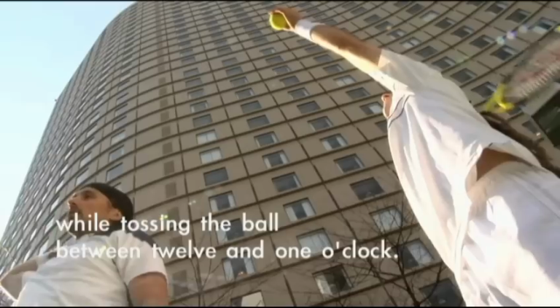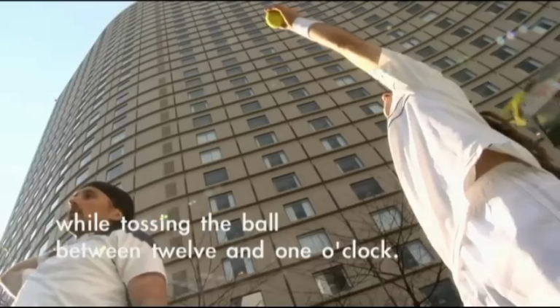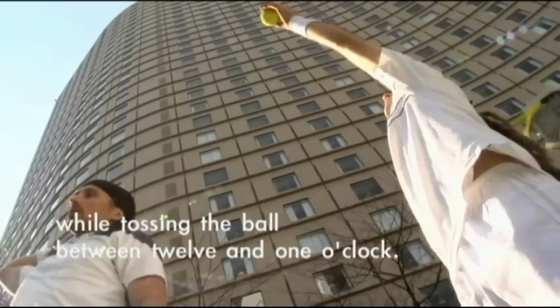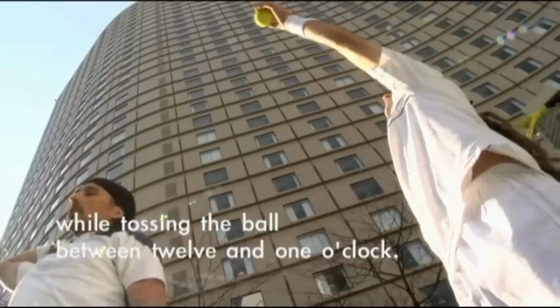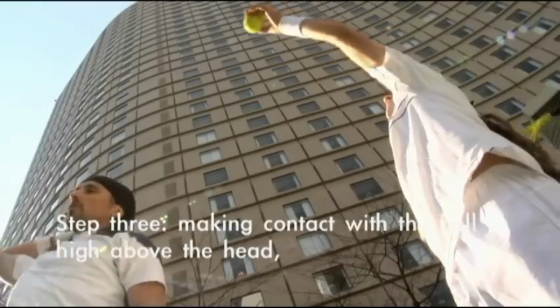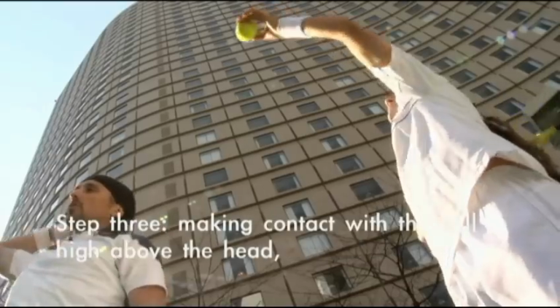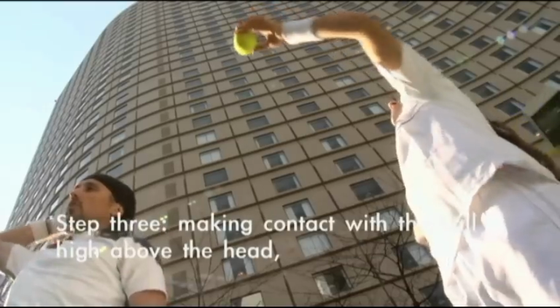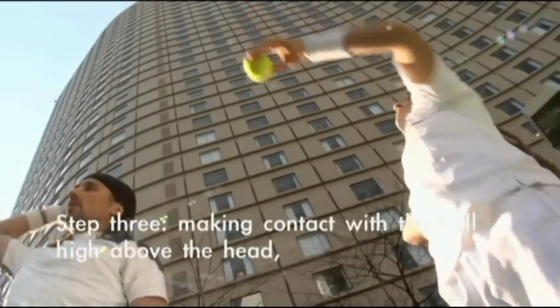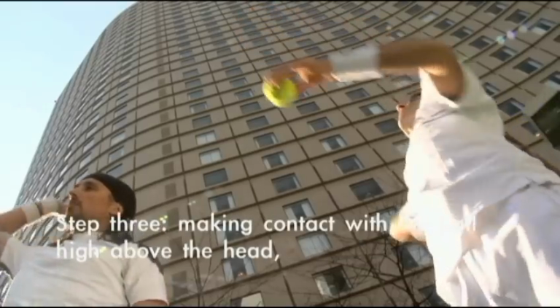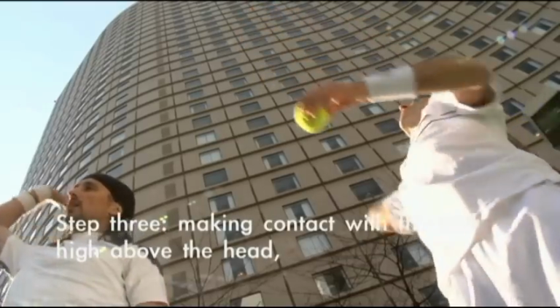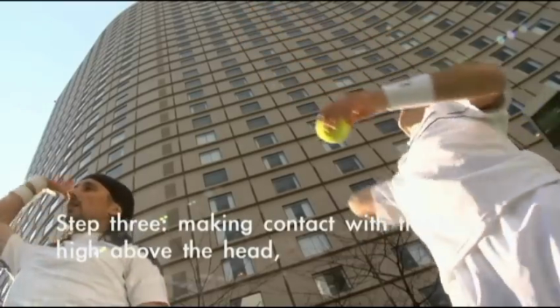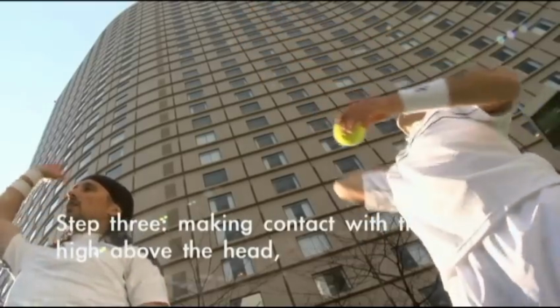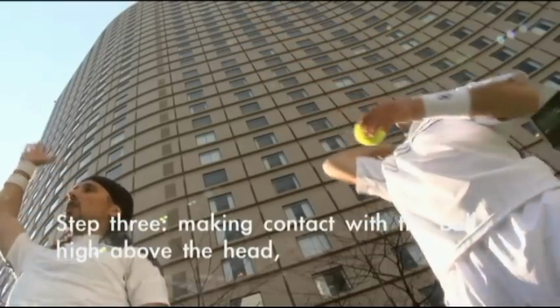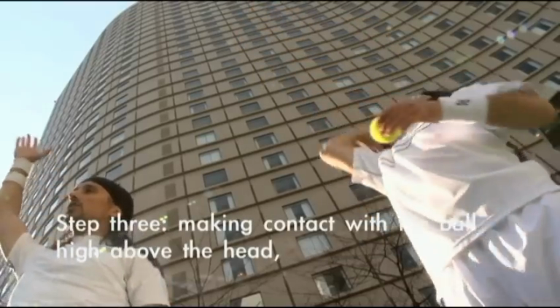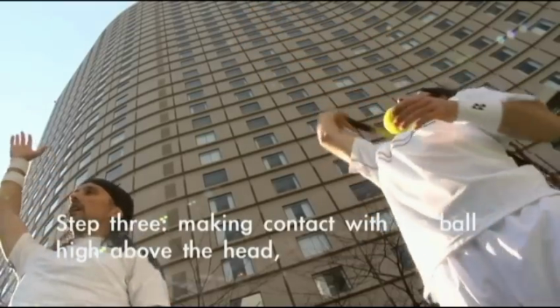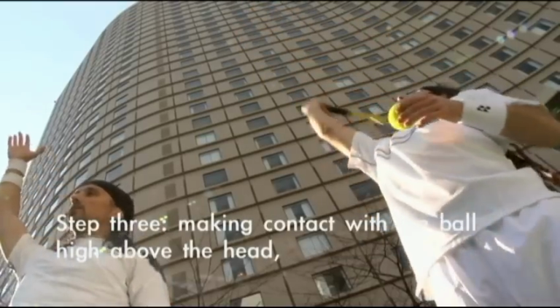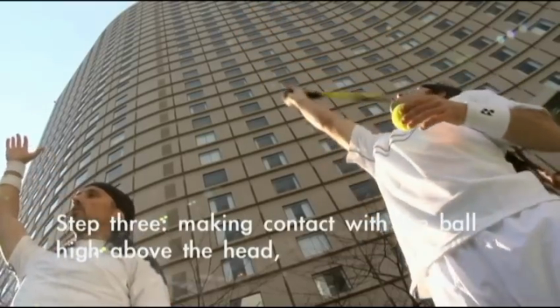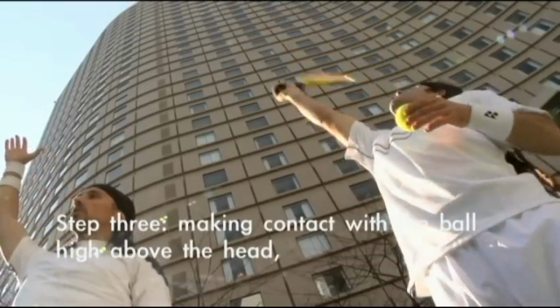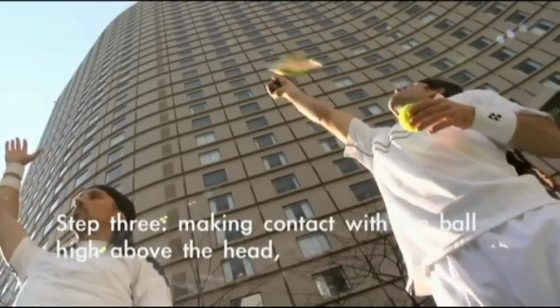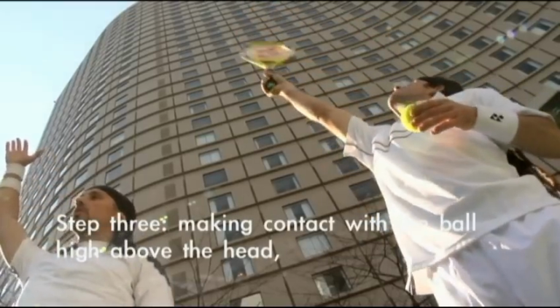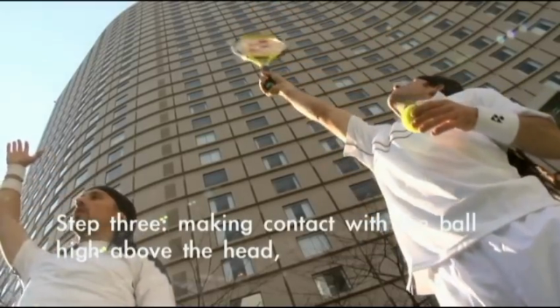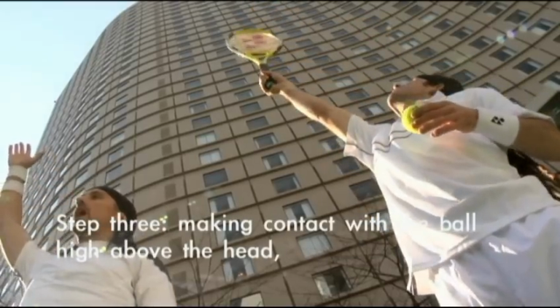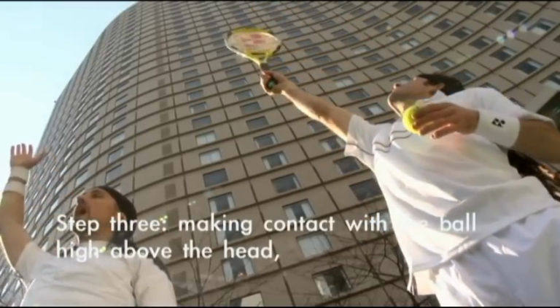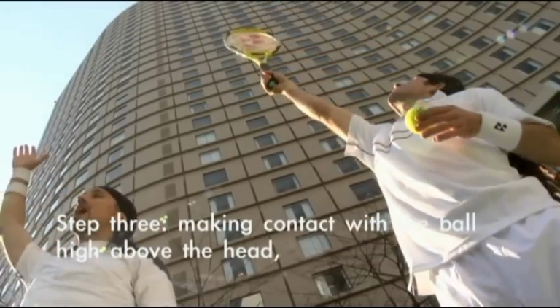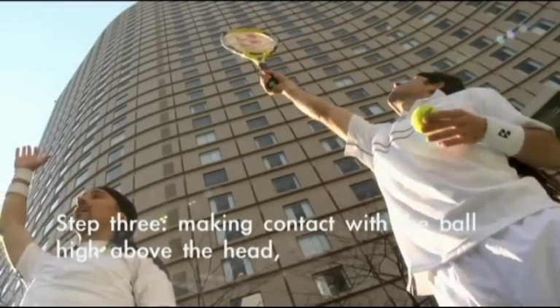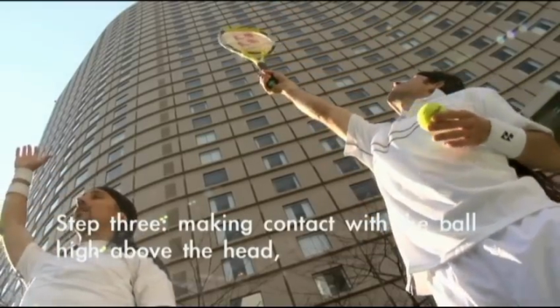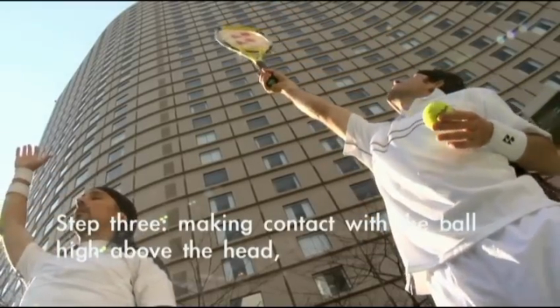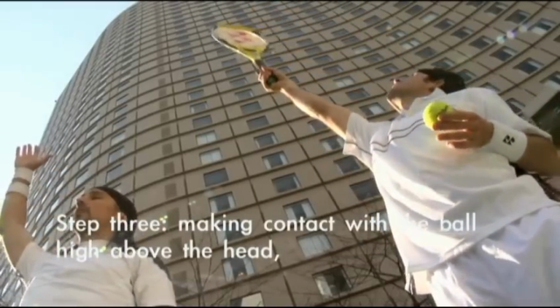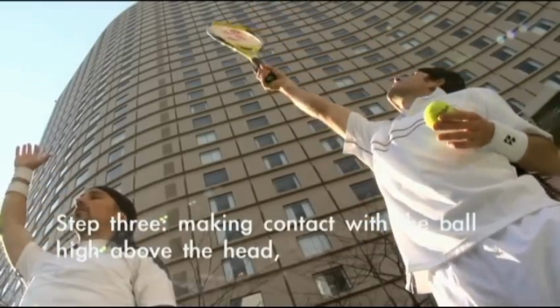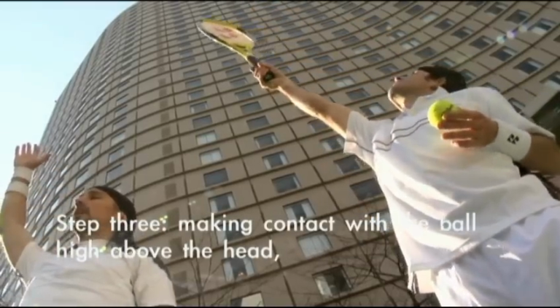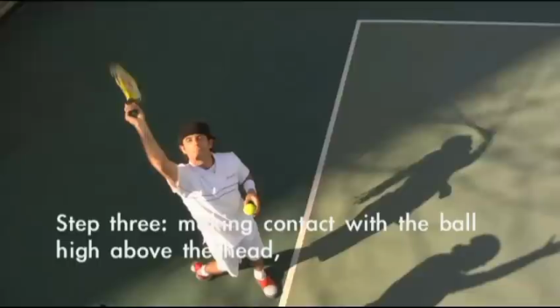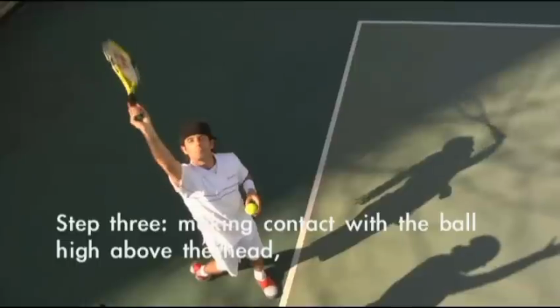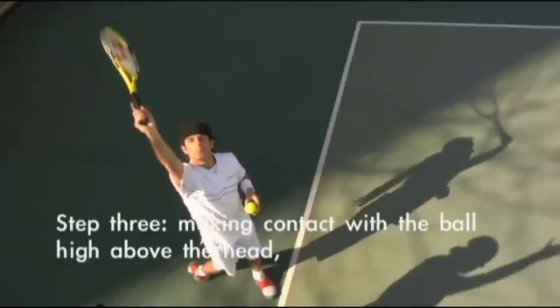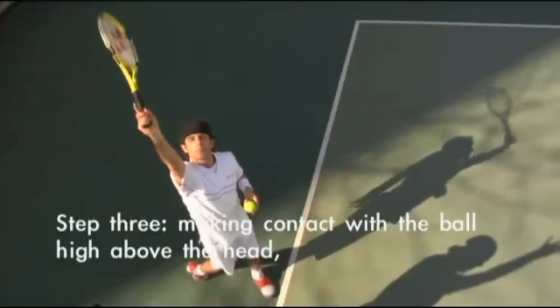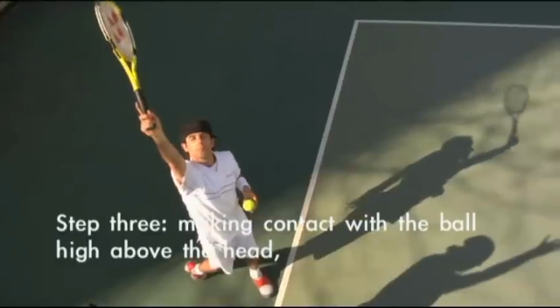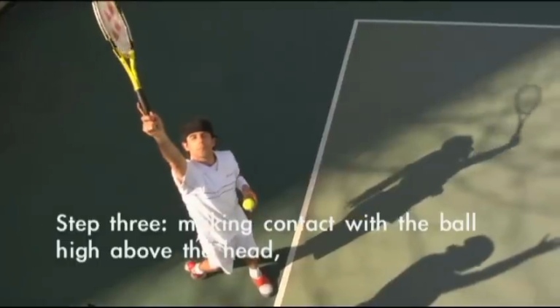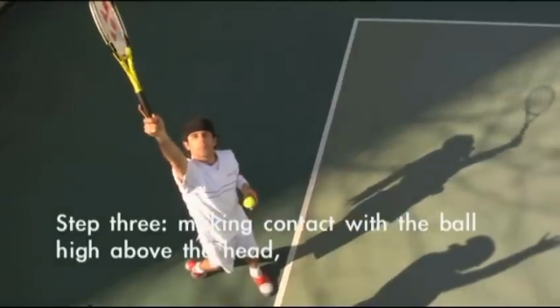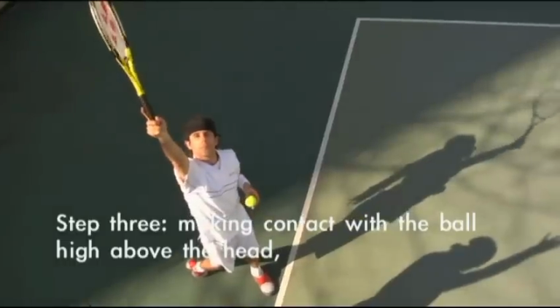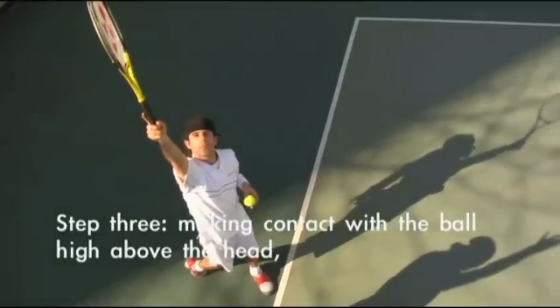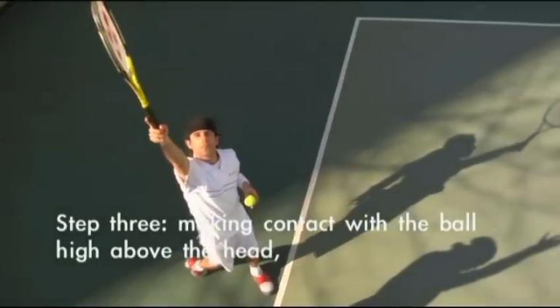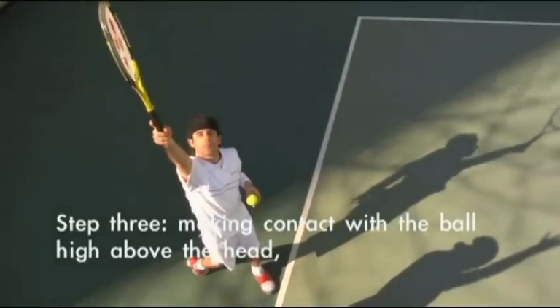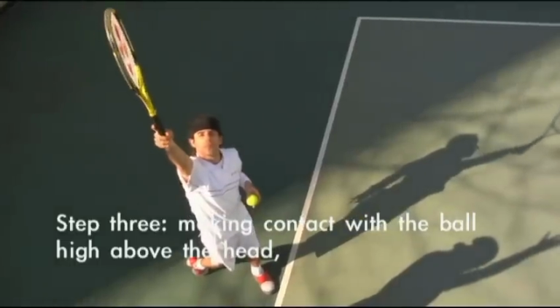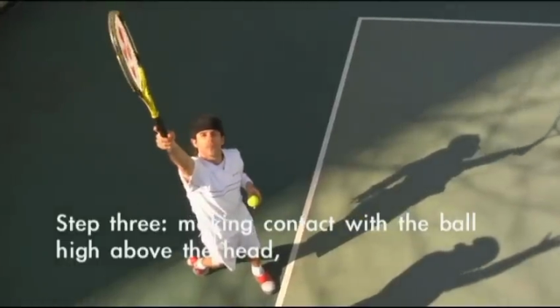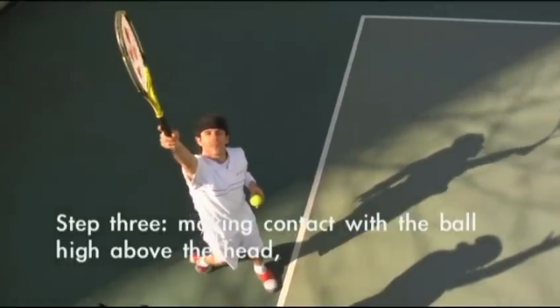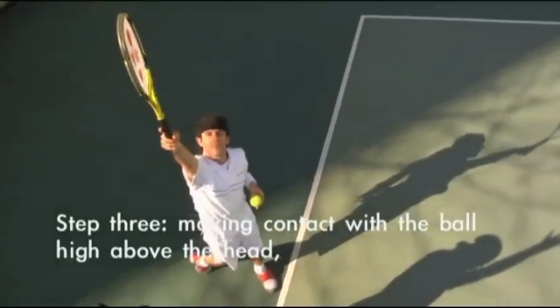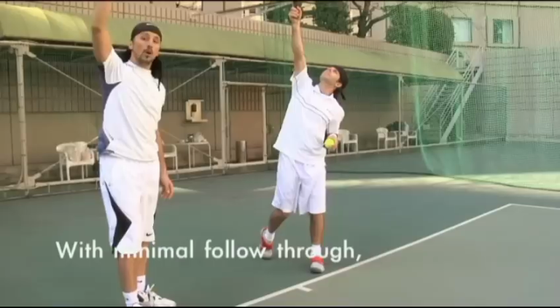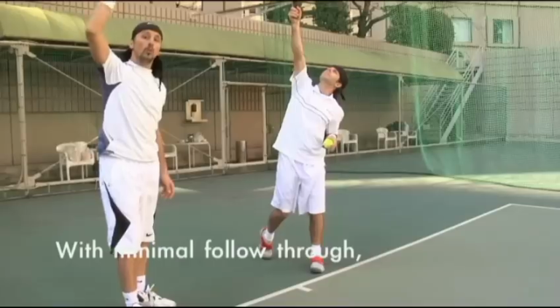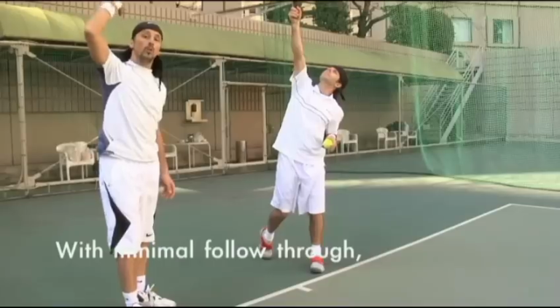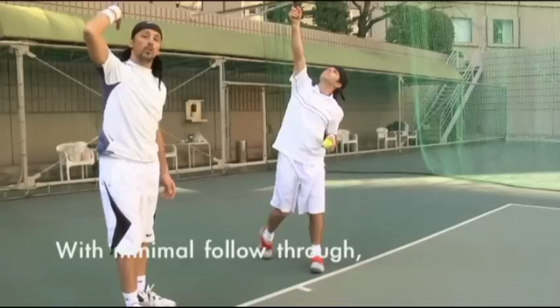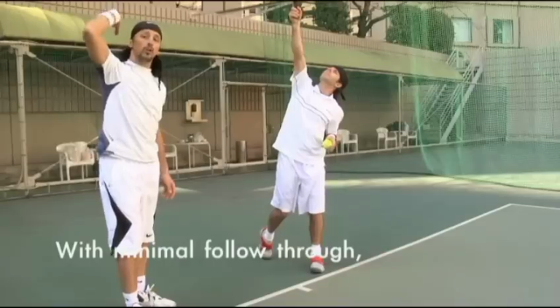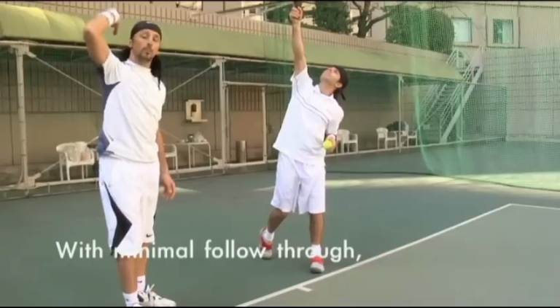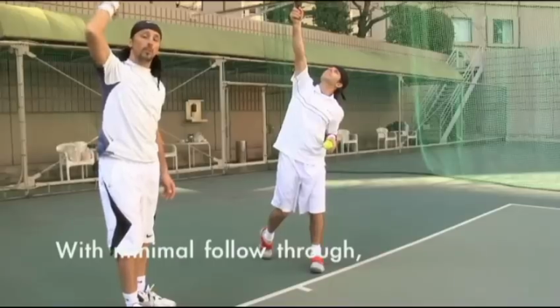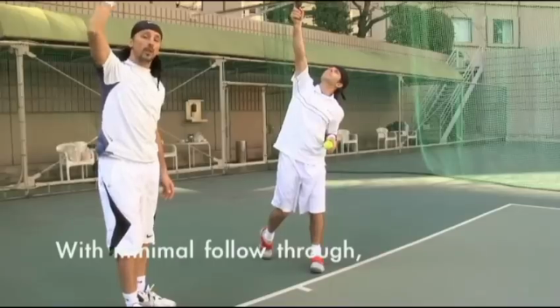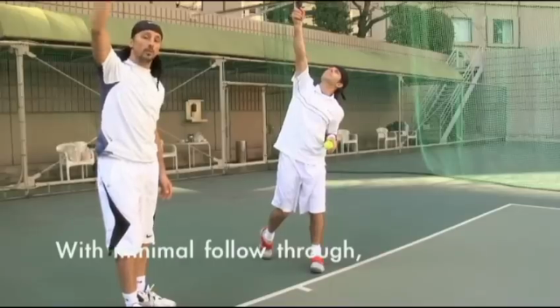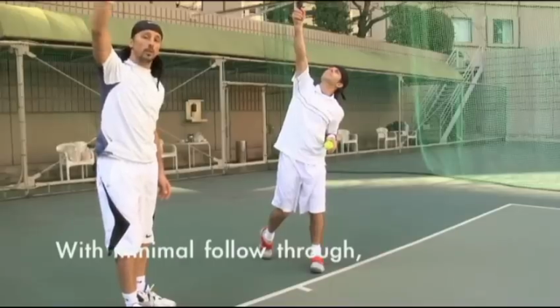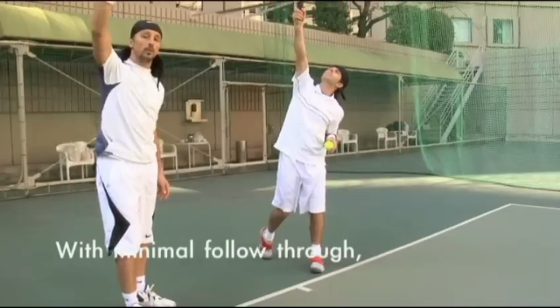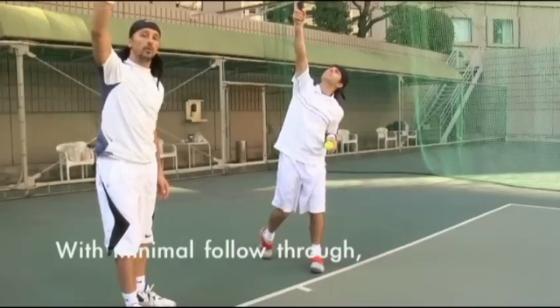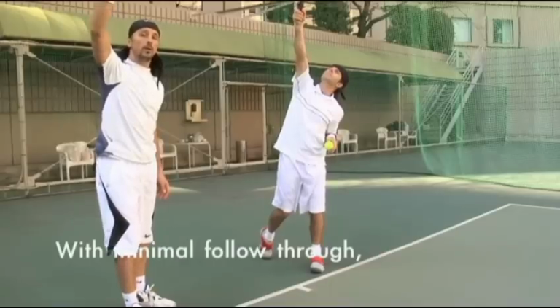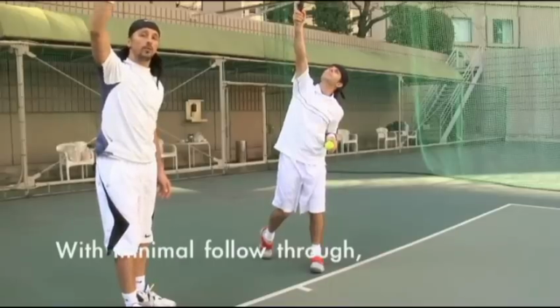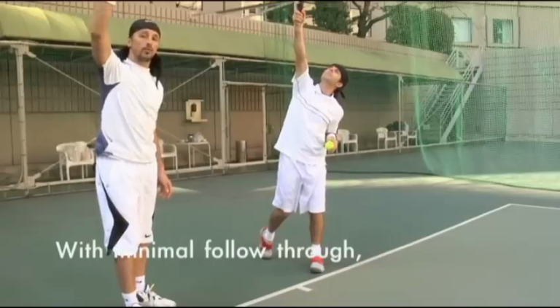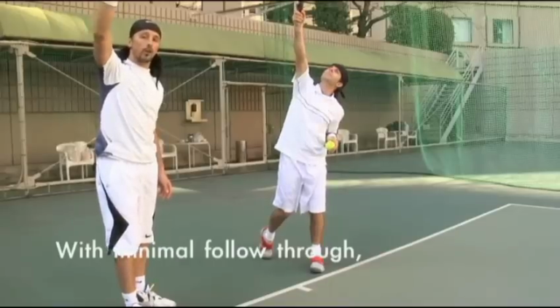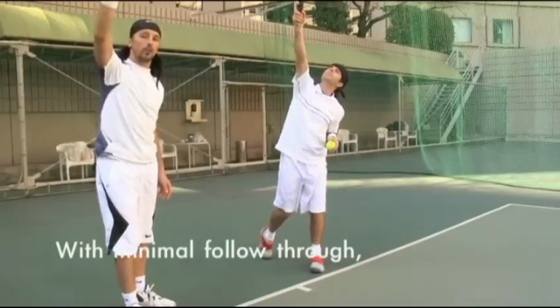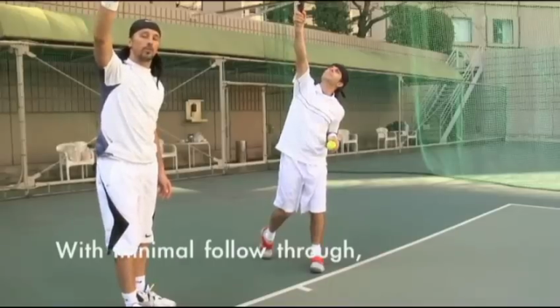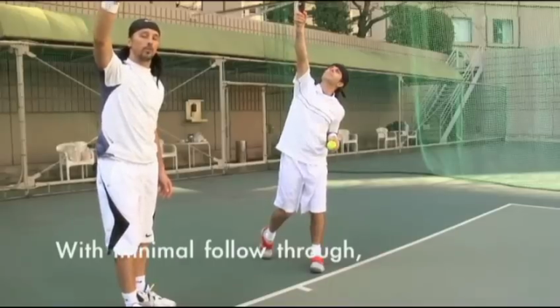Step three, making contact with the ball high above the head, with minimal follow through.